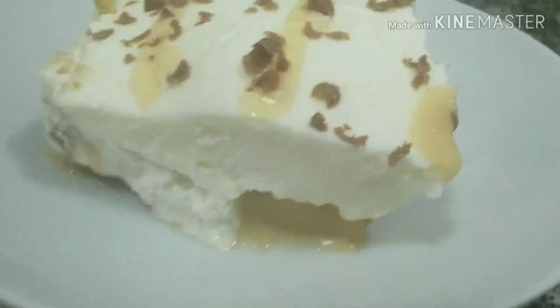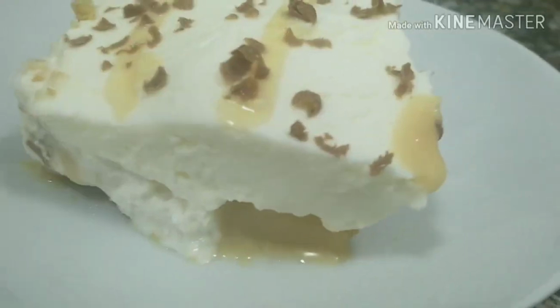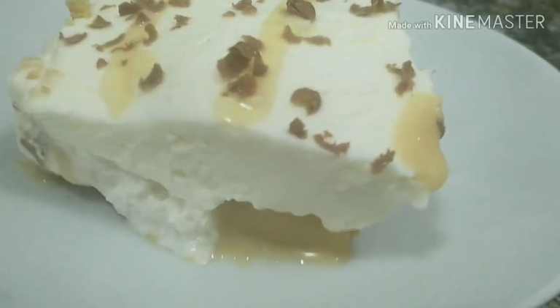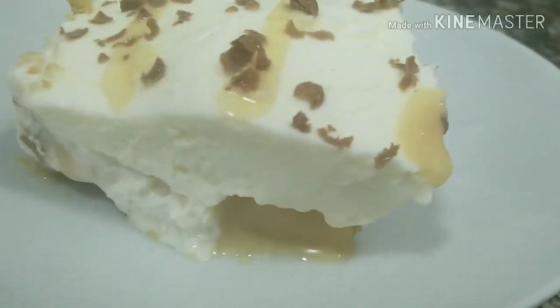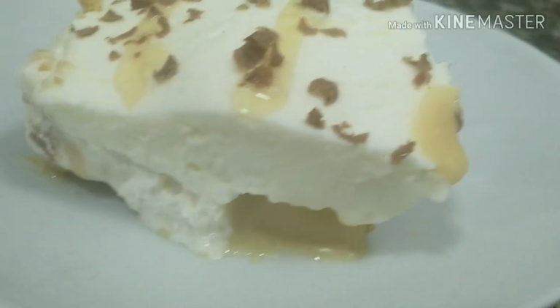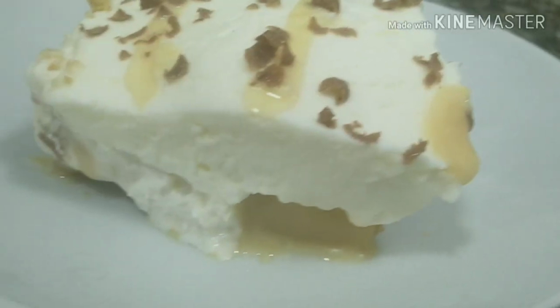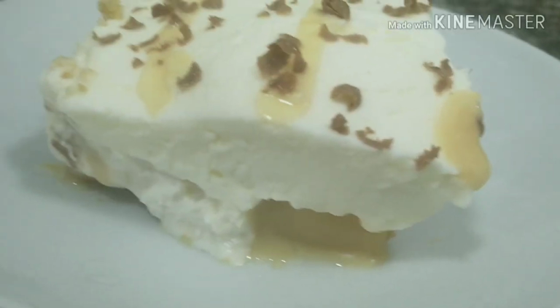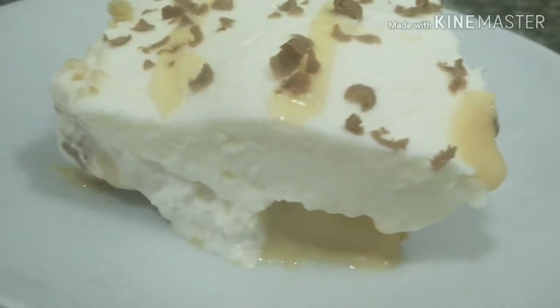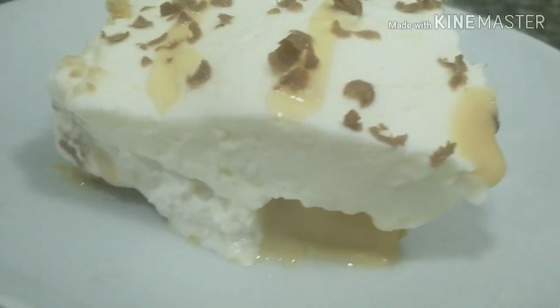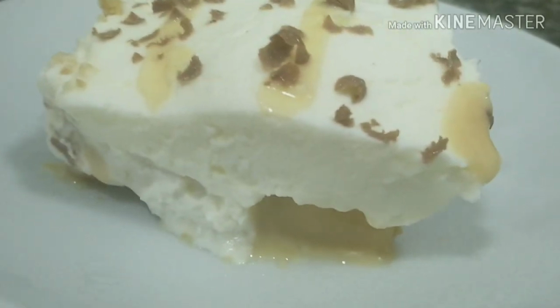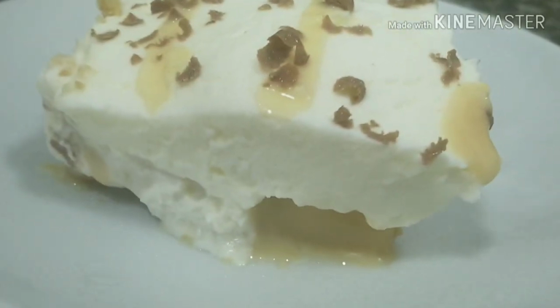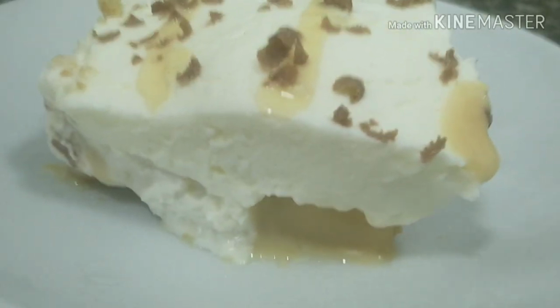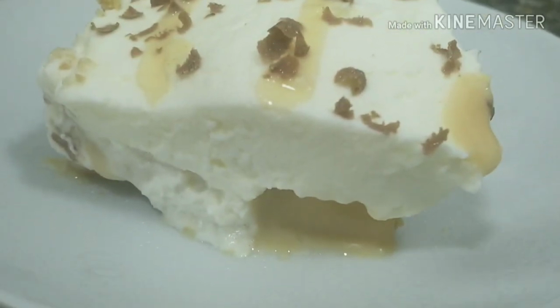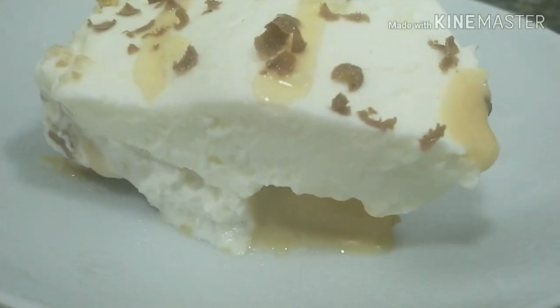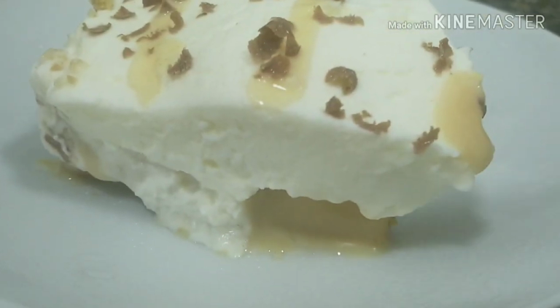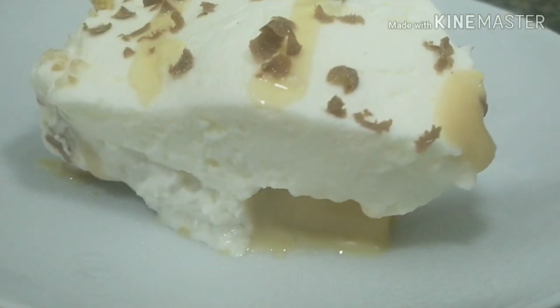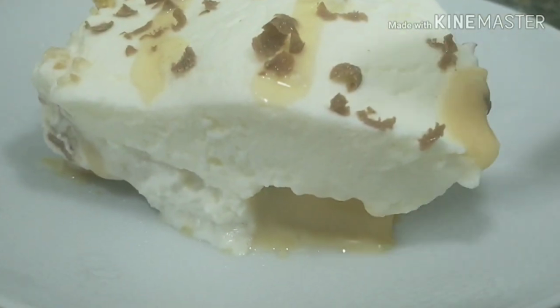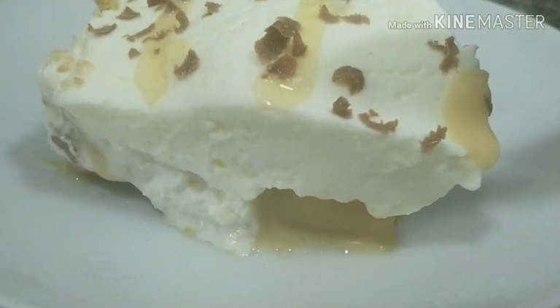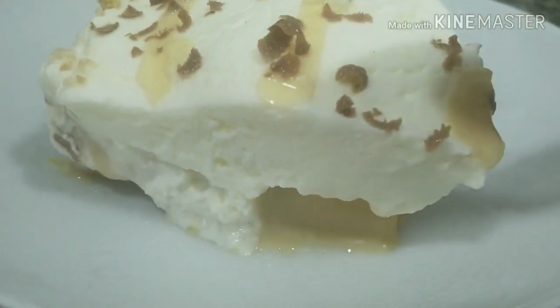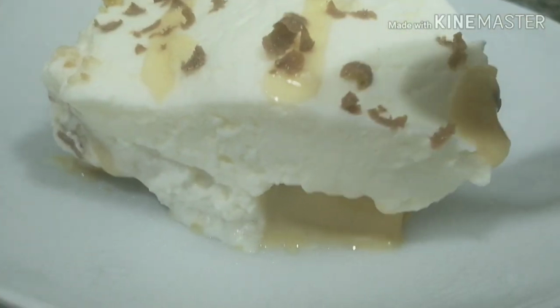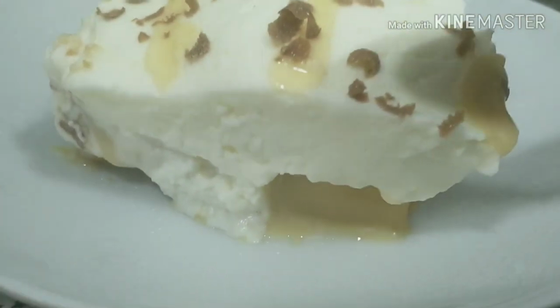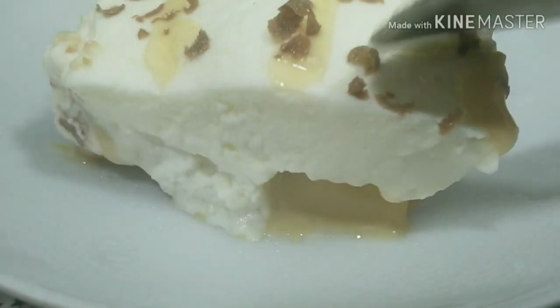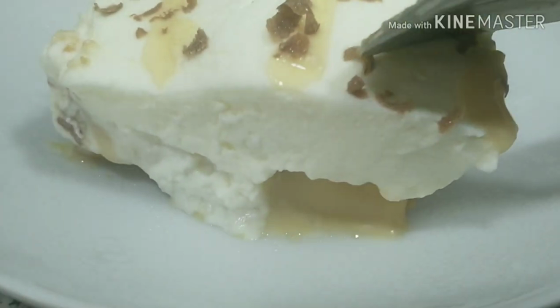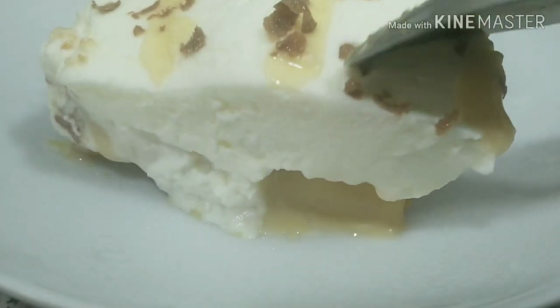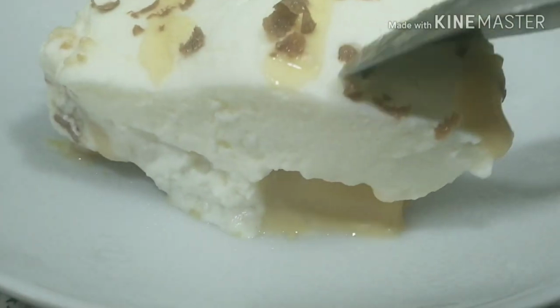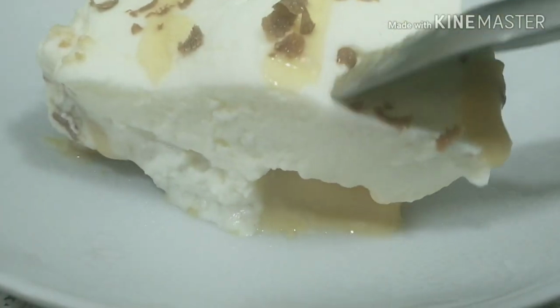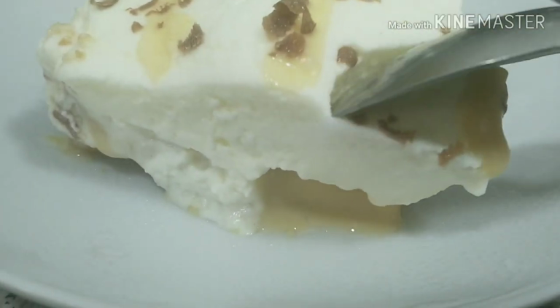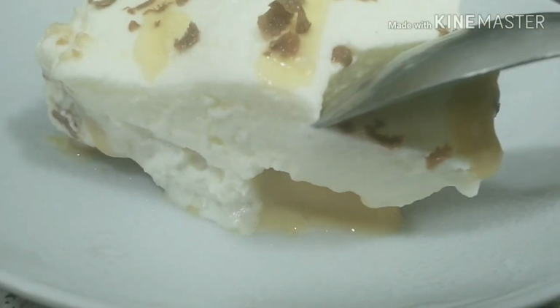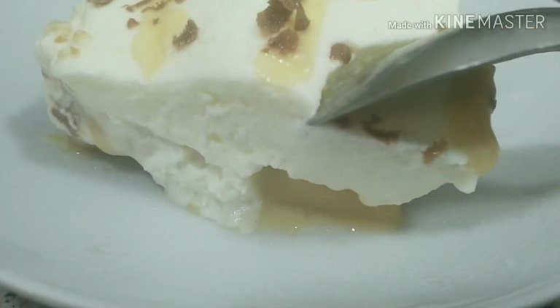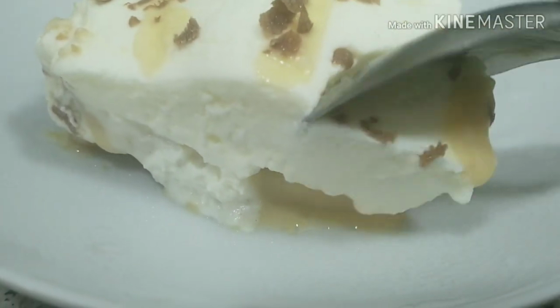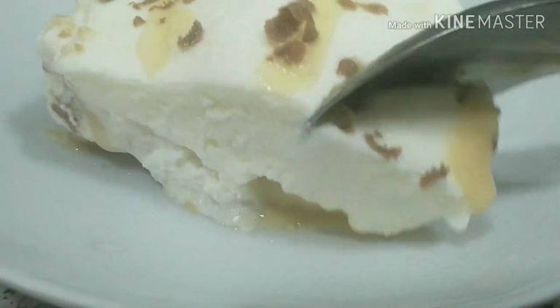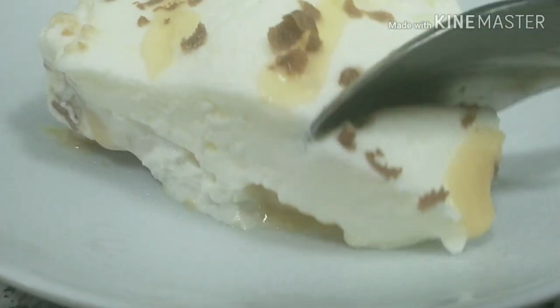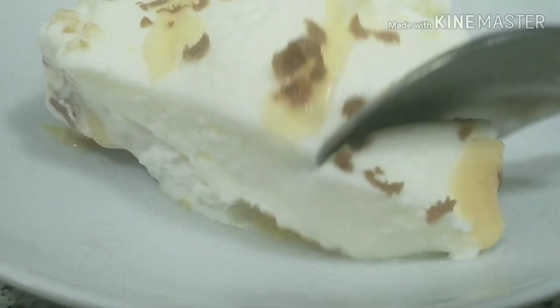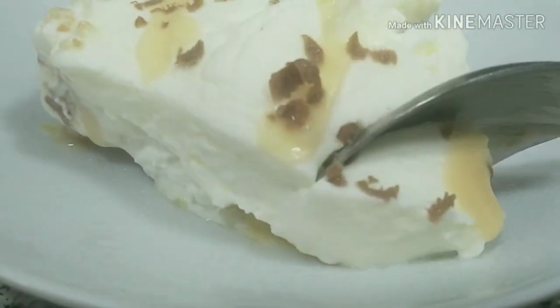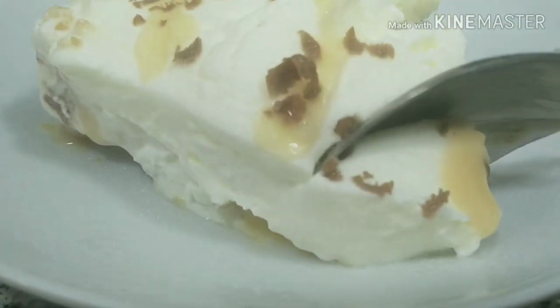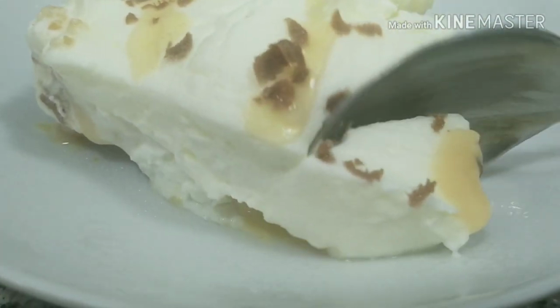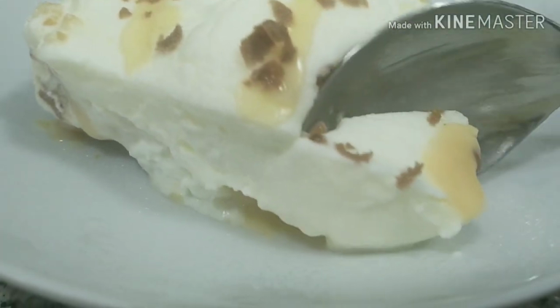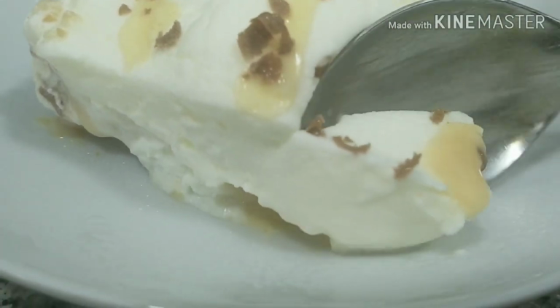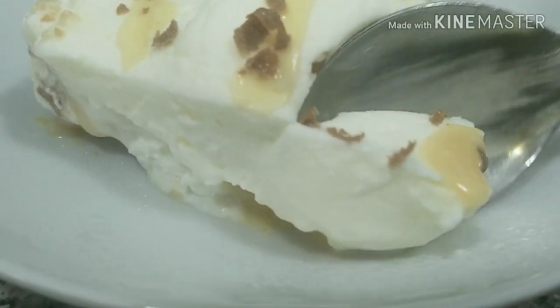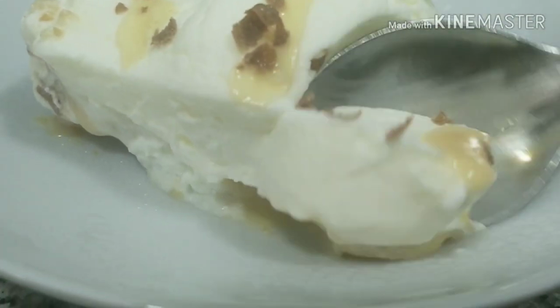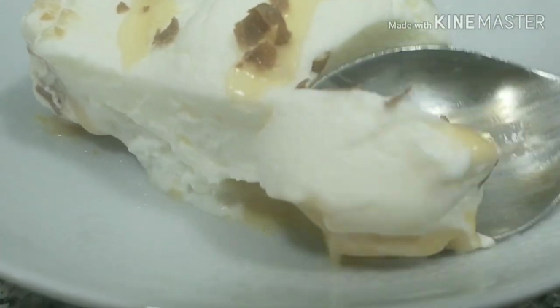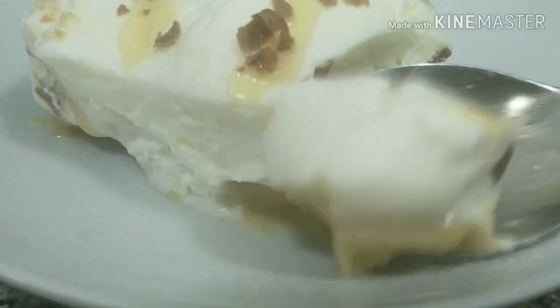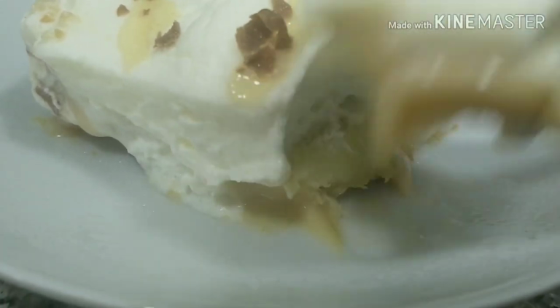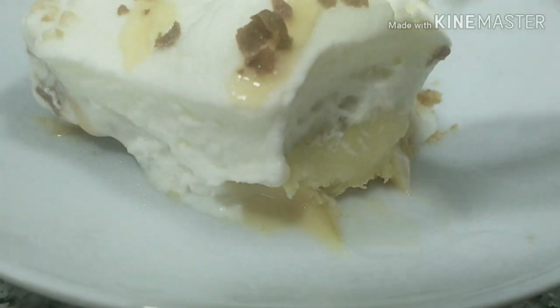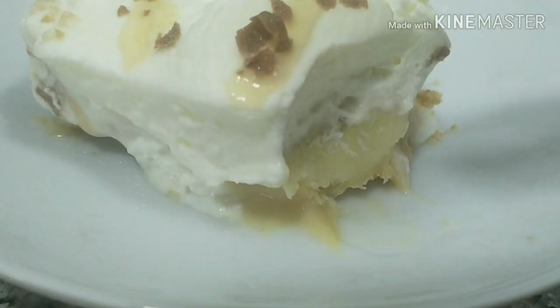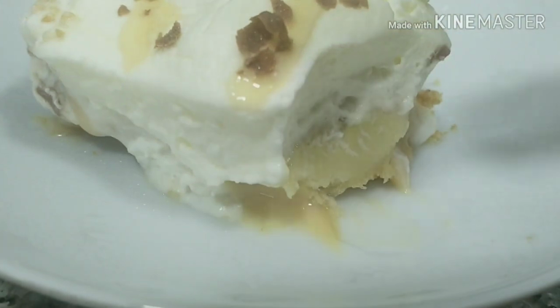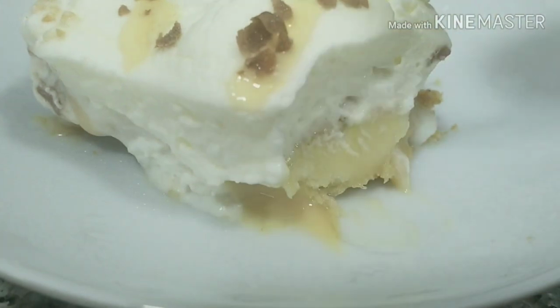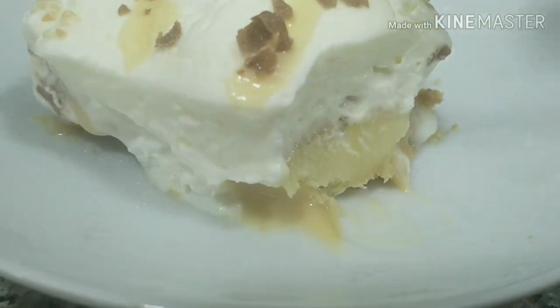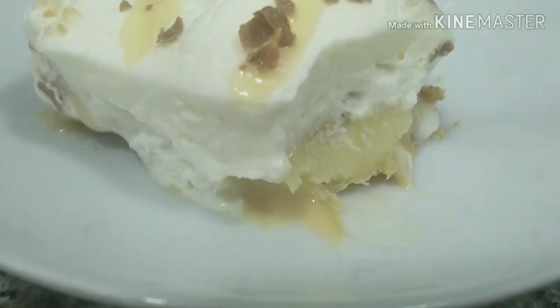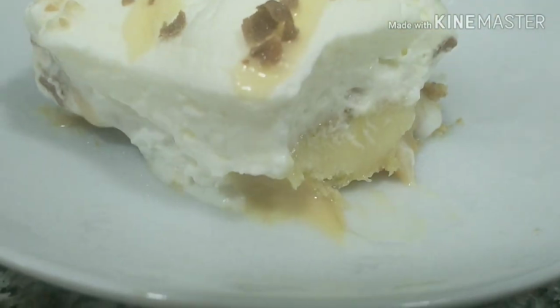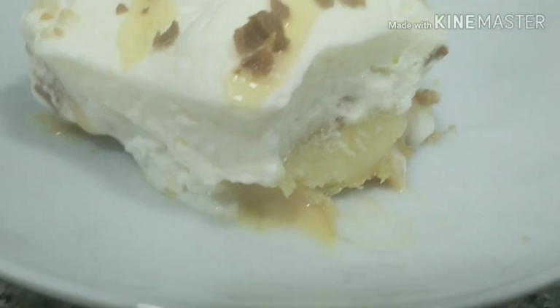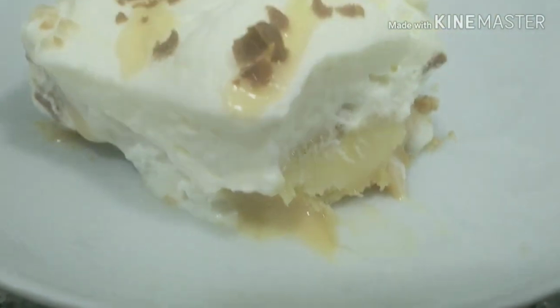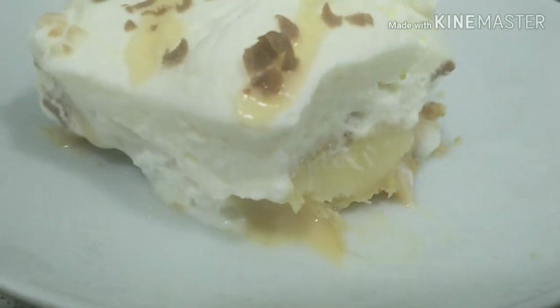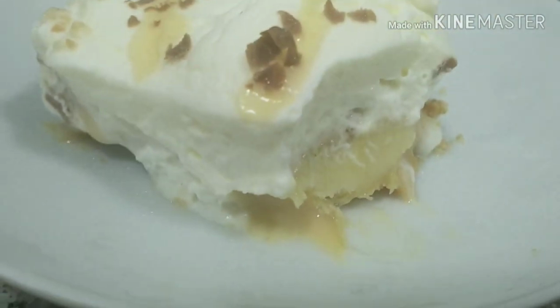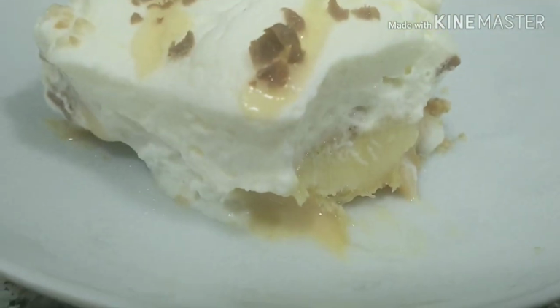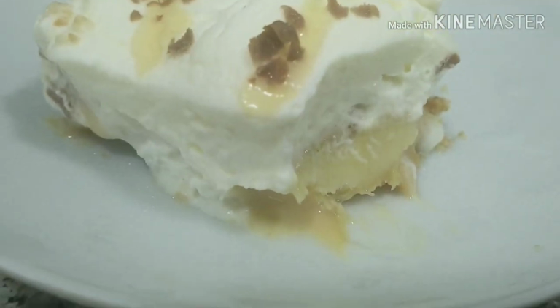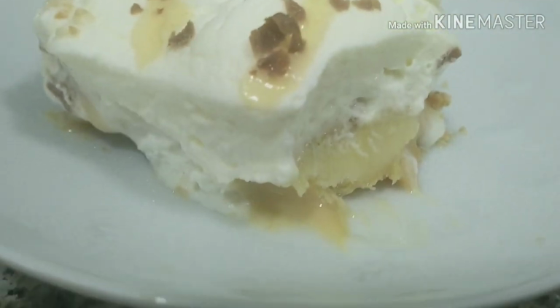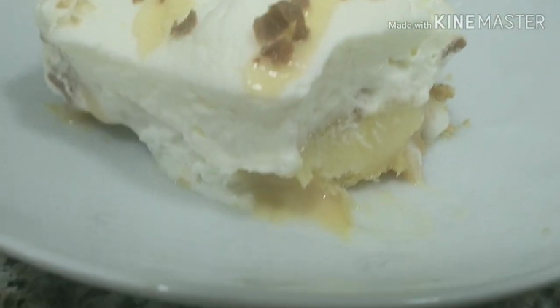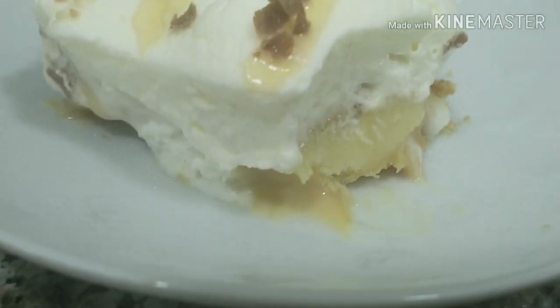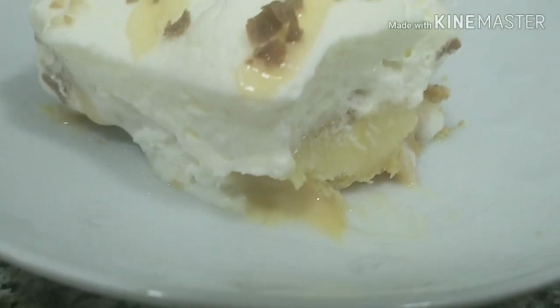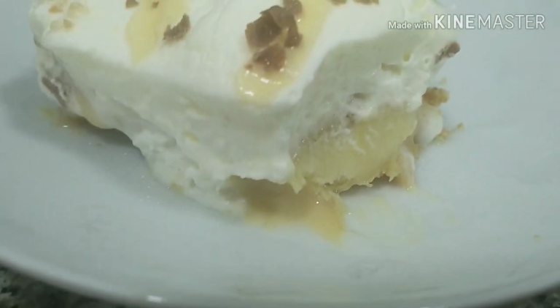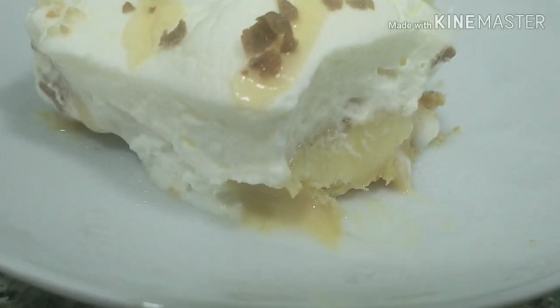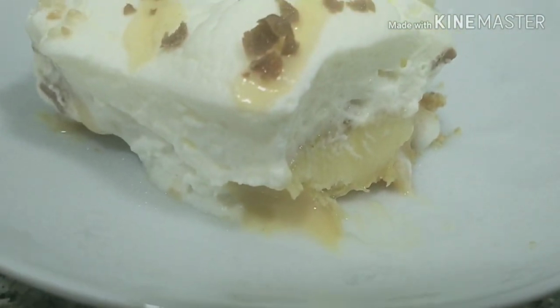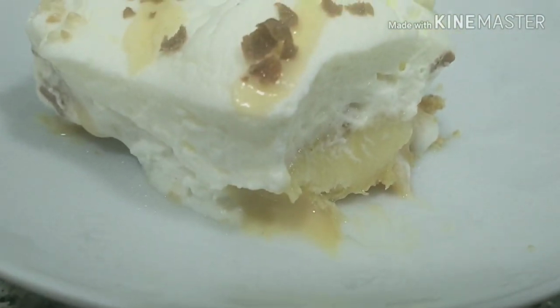Hi everyone, welcome back to my channel. This is a banana toffee pudding.